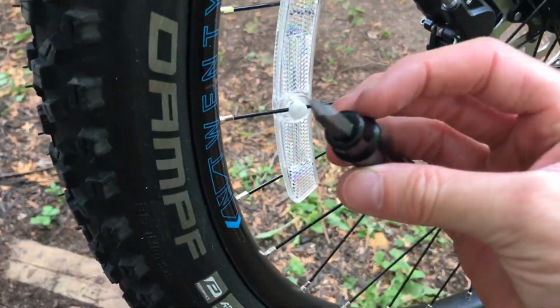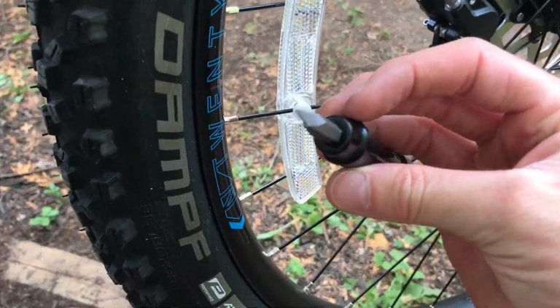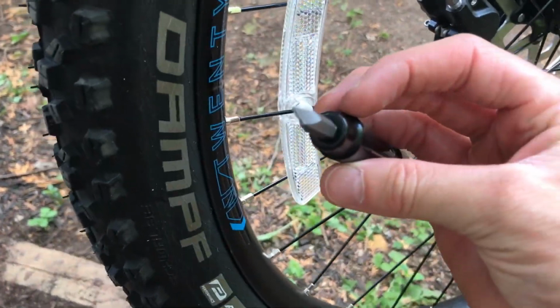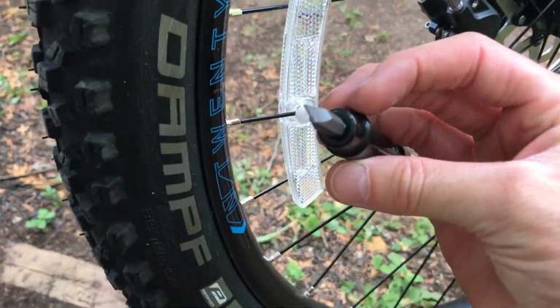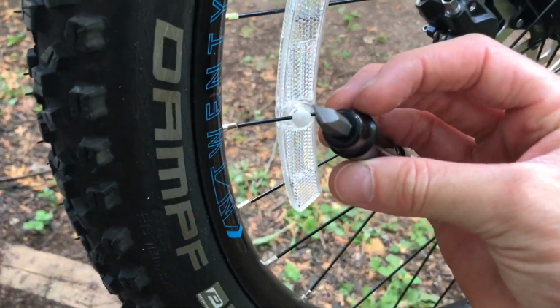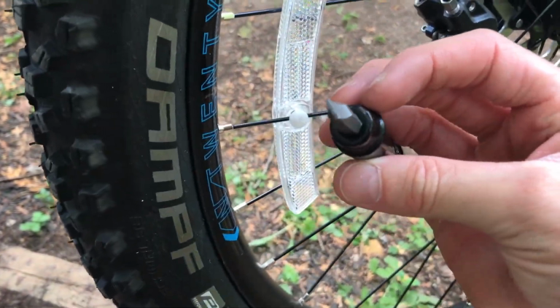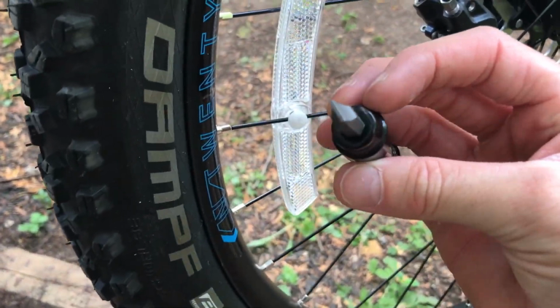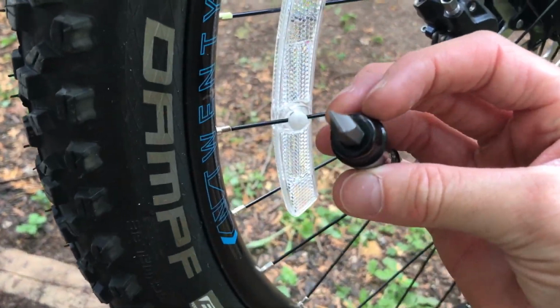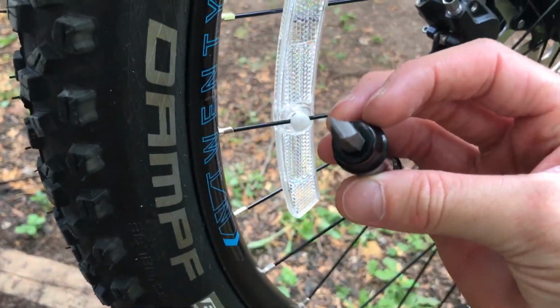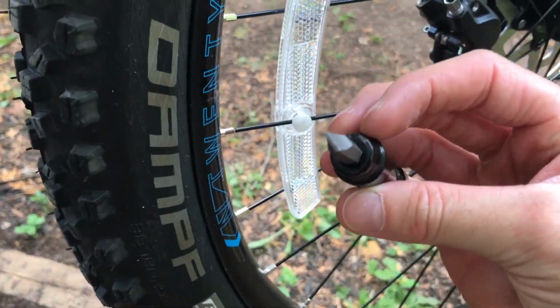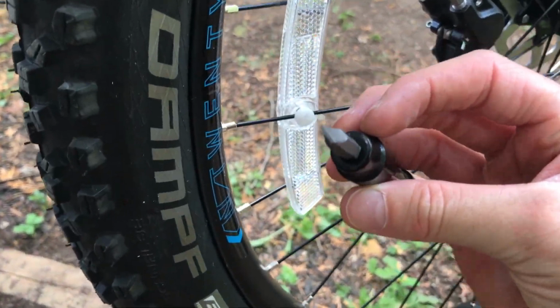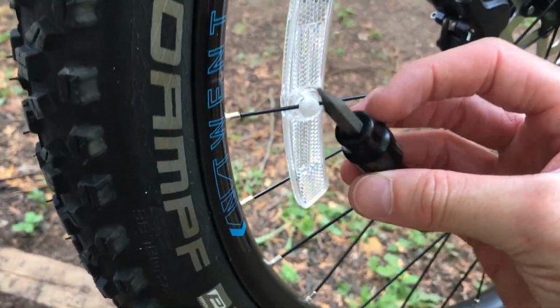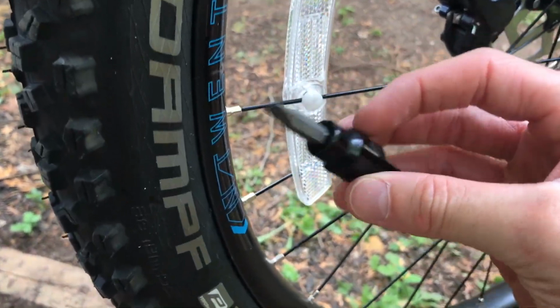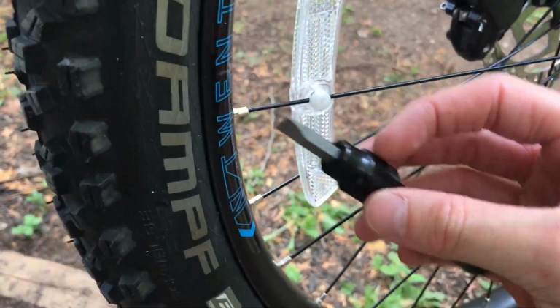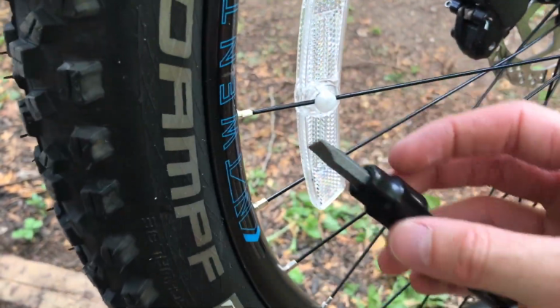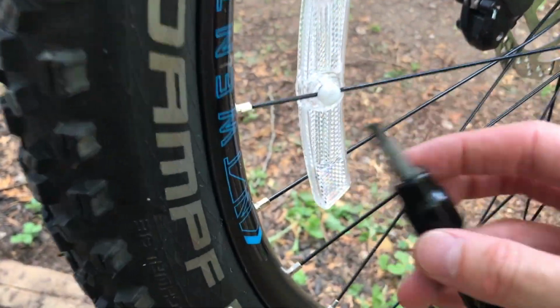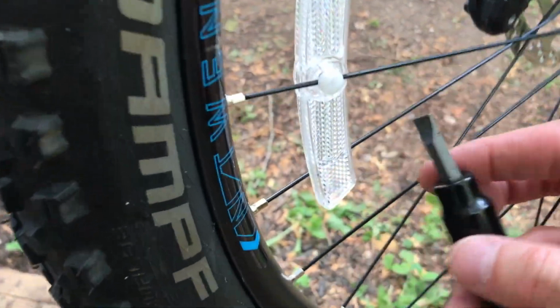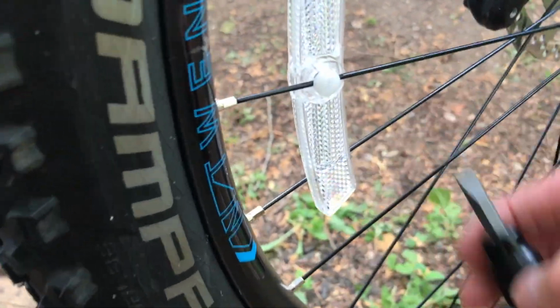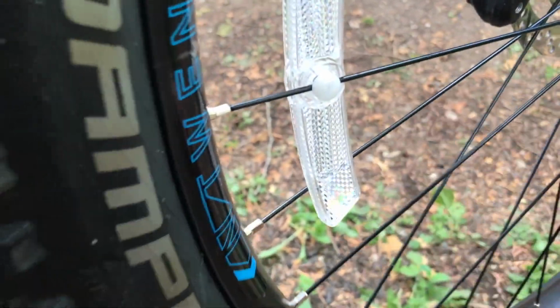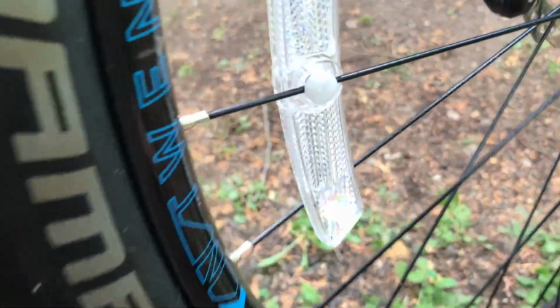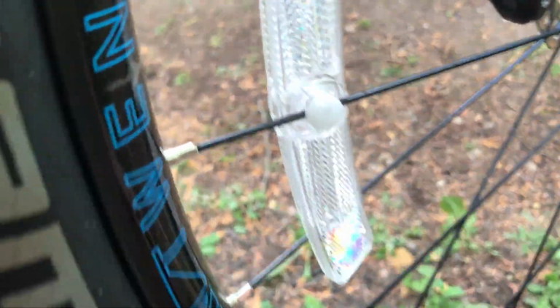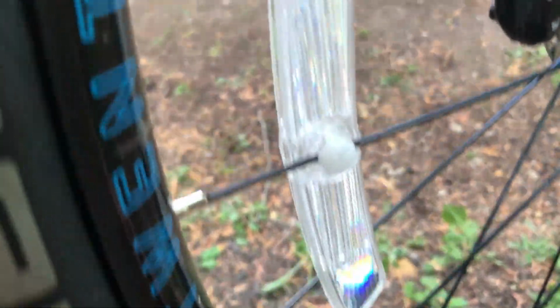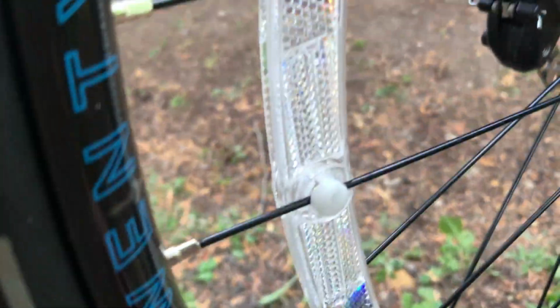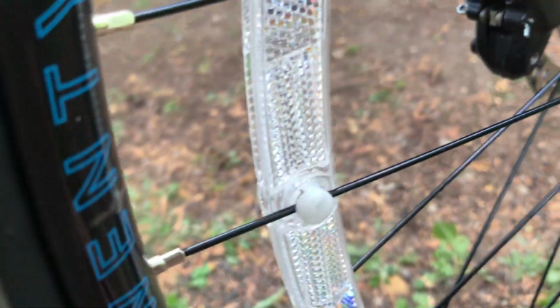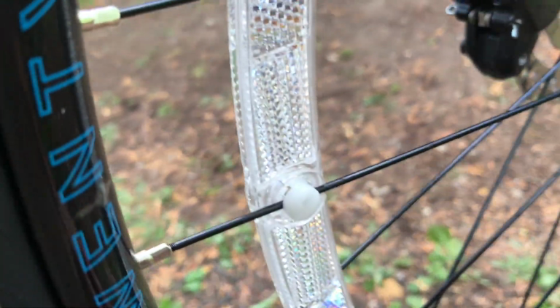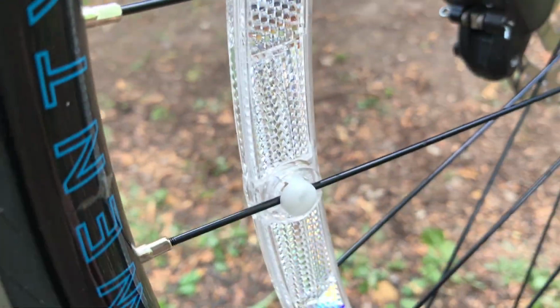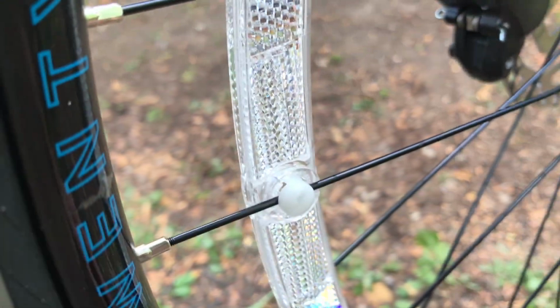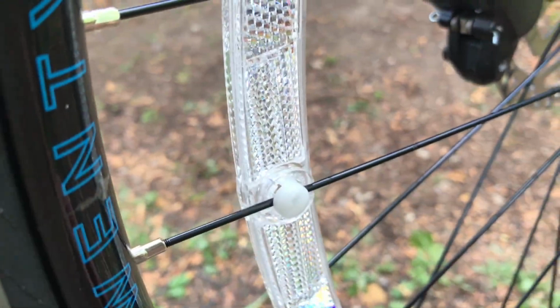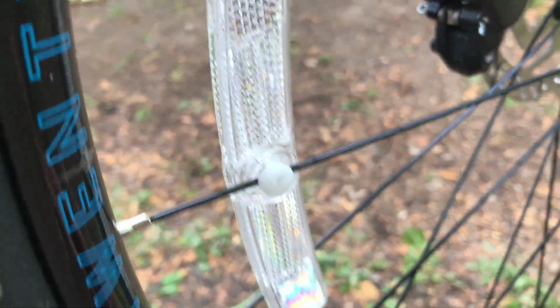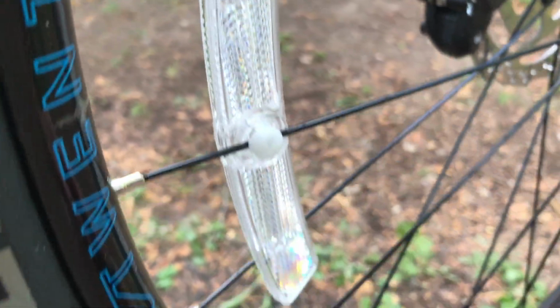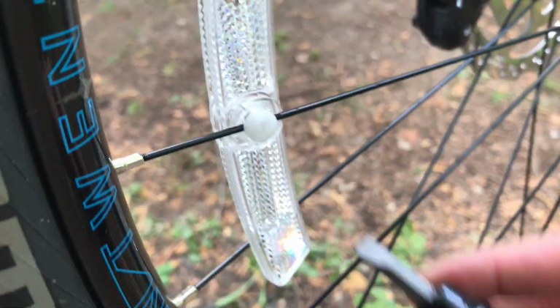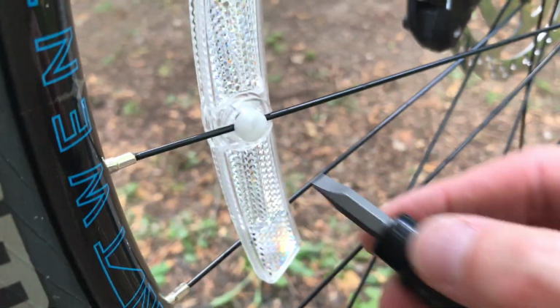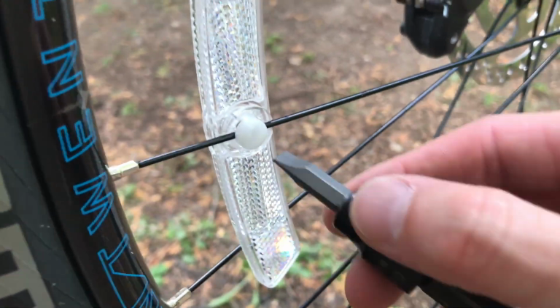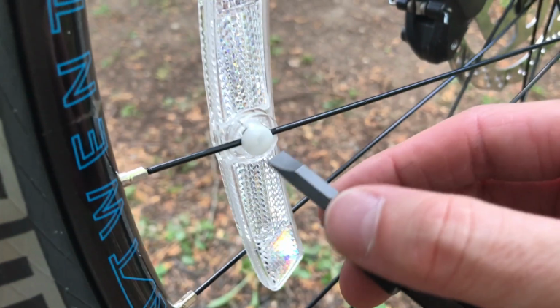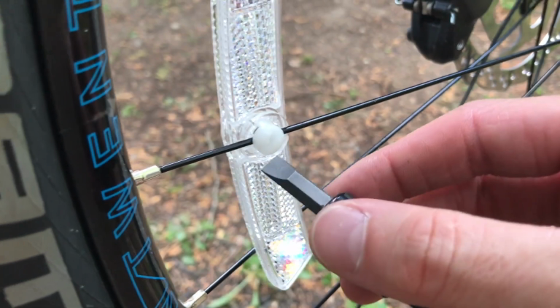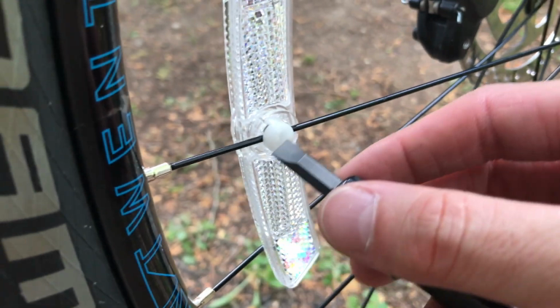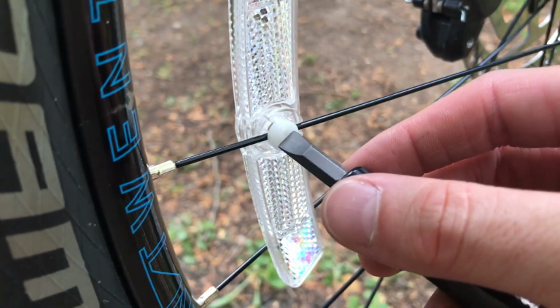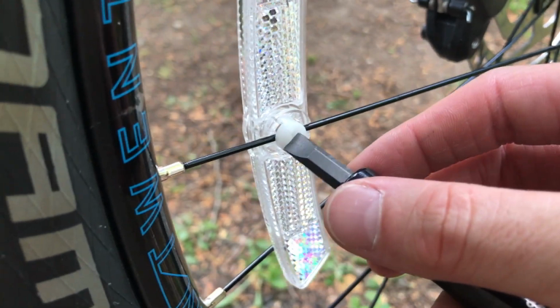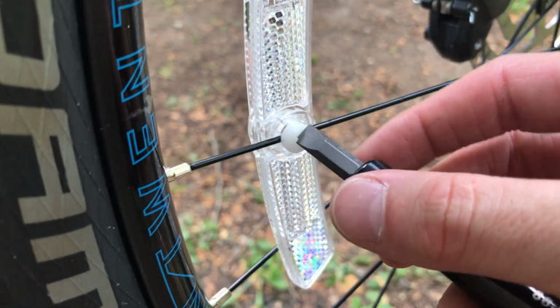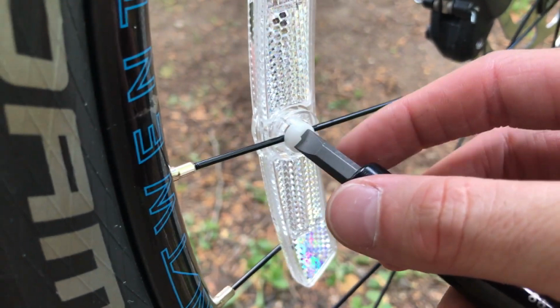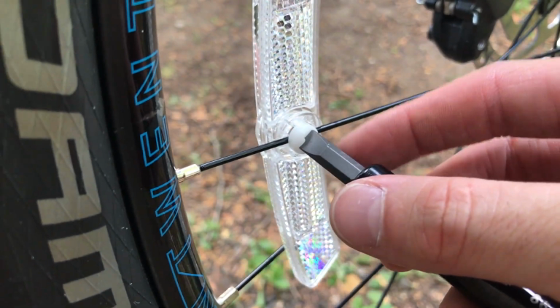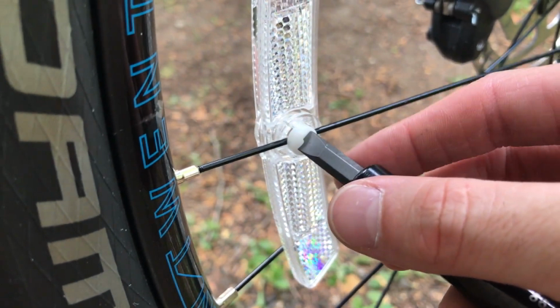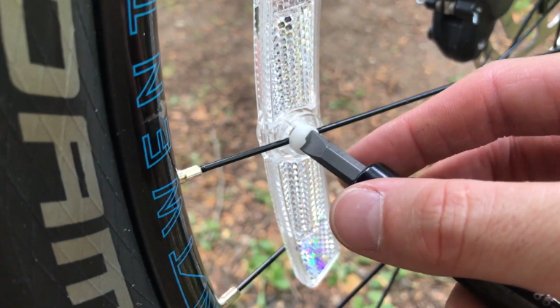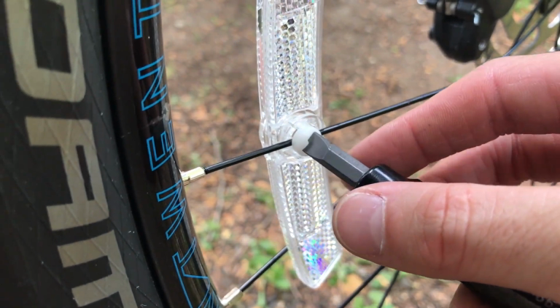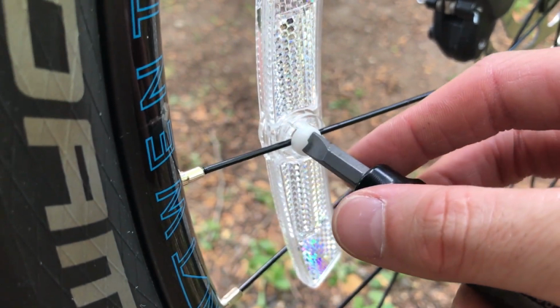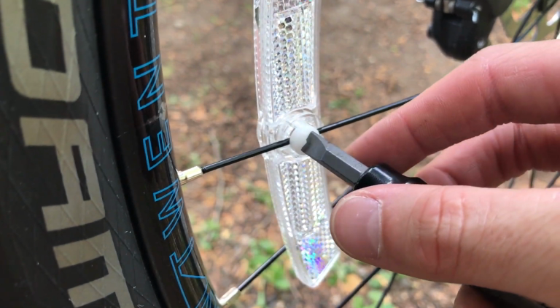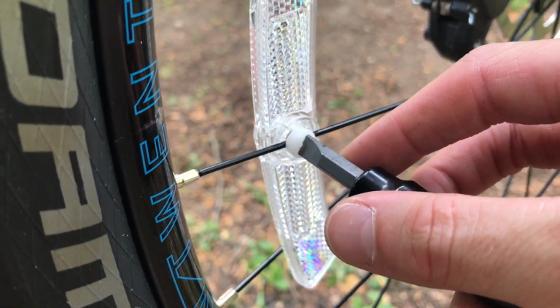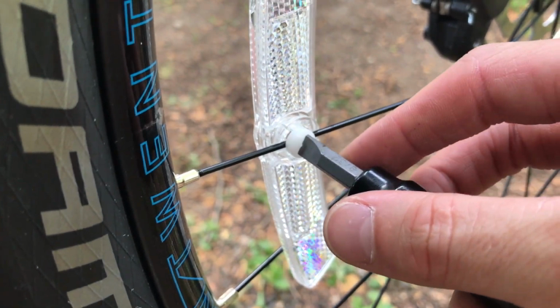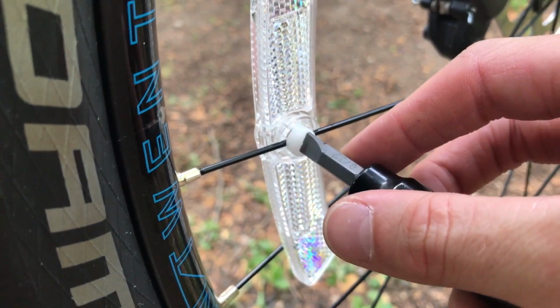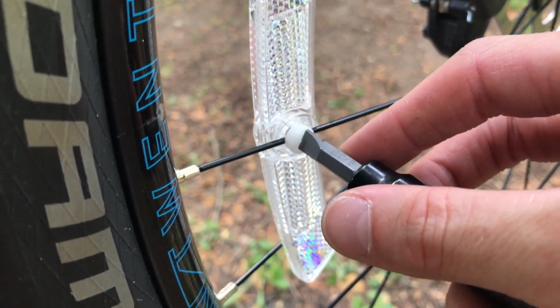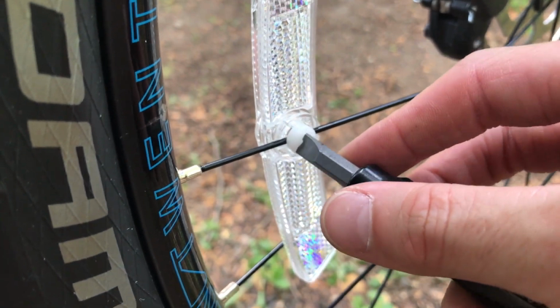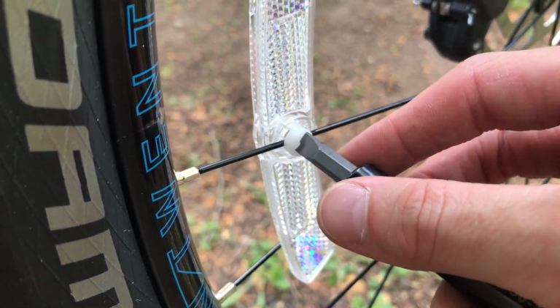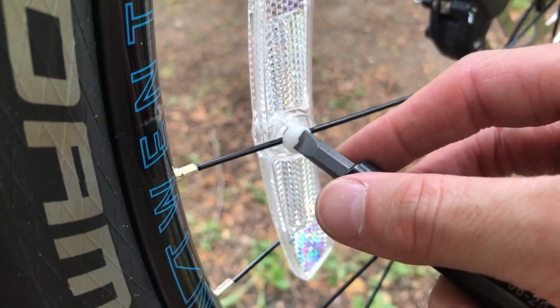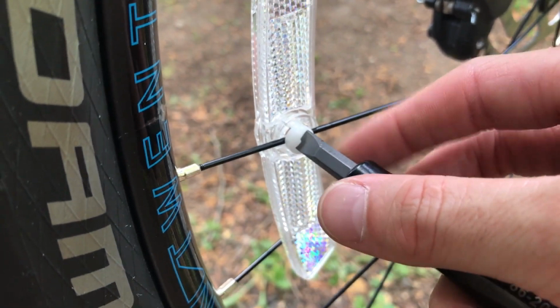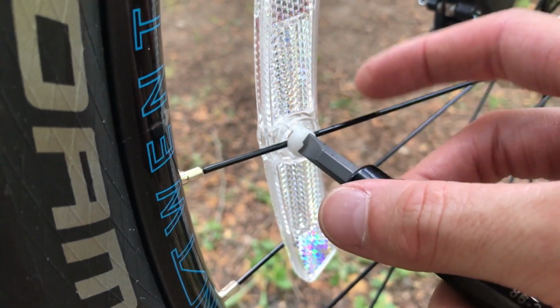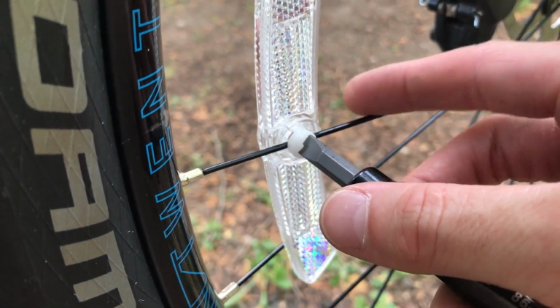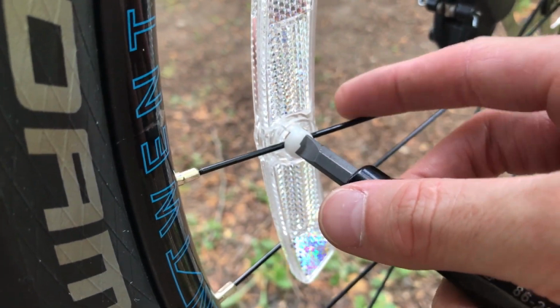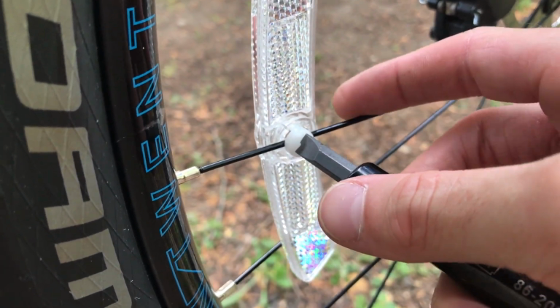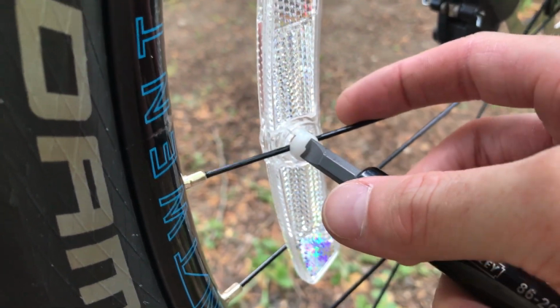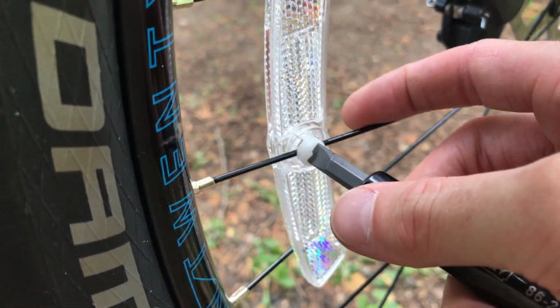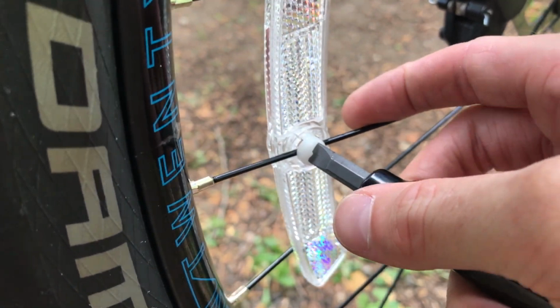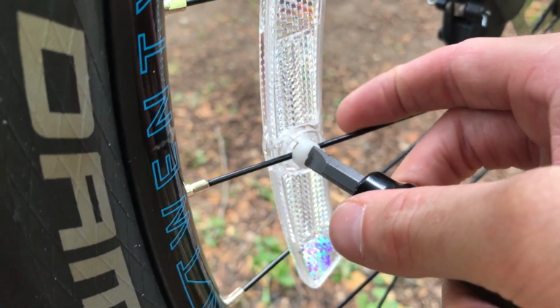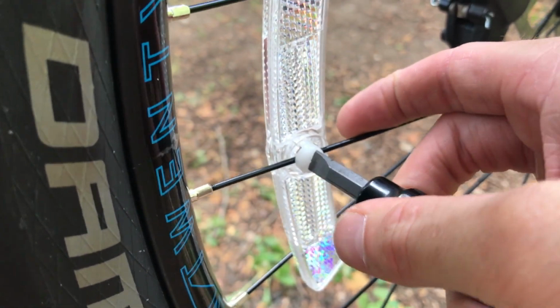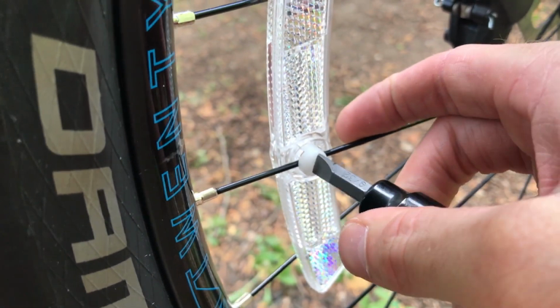So this is how you do it. Basically just get a flathead screwdriver and you're going to want to twist and listen for the click.